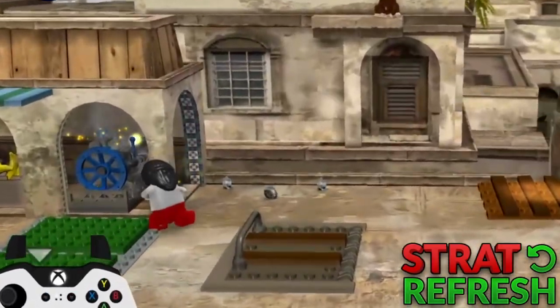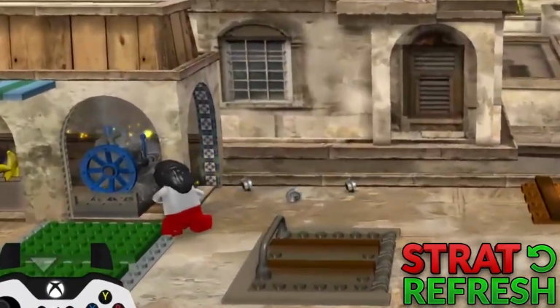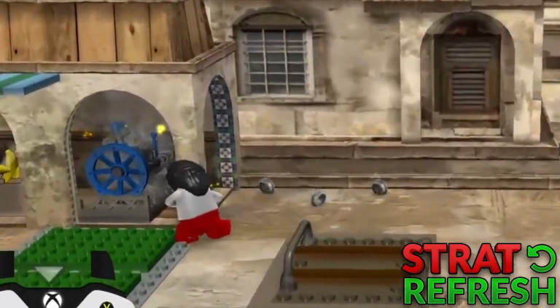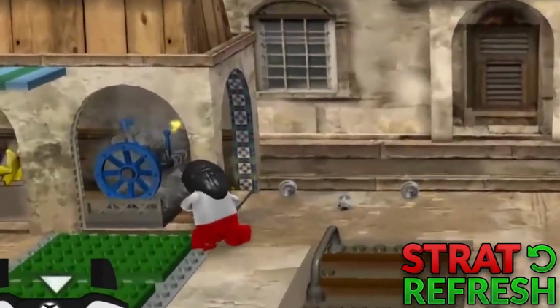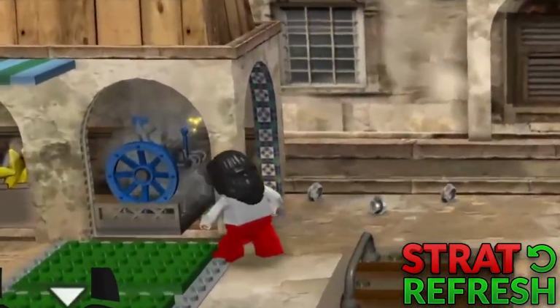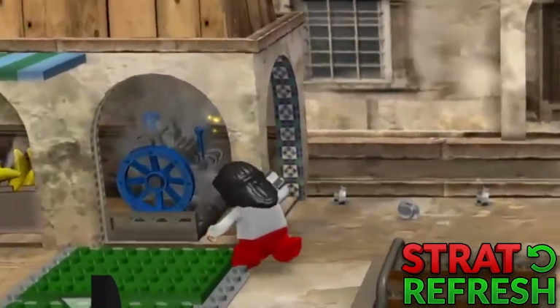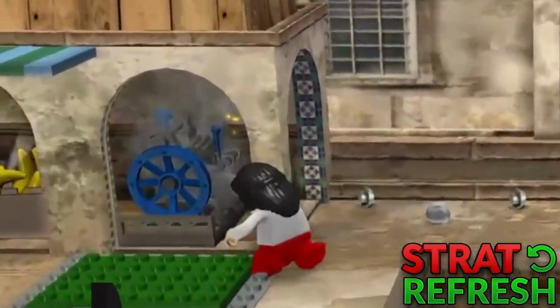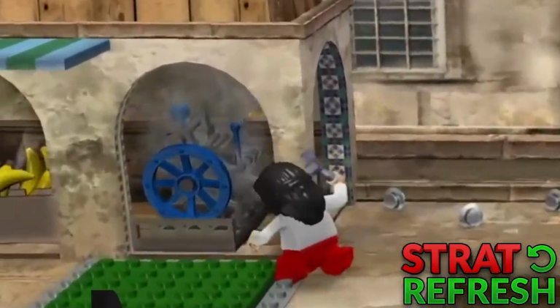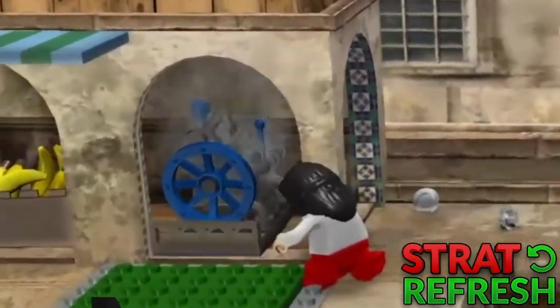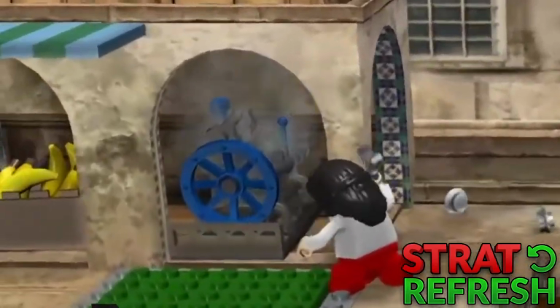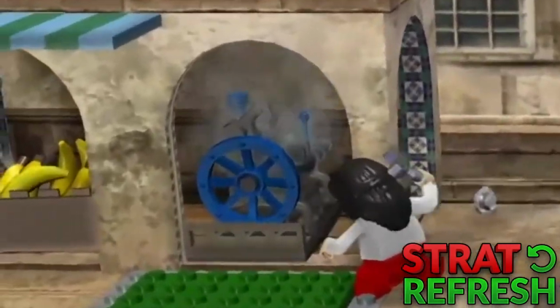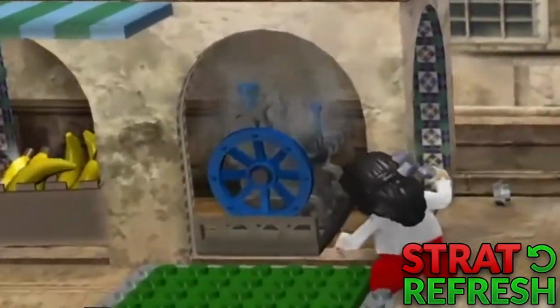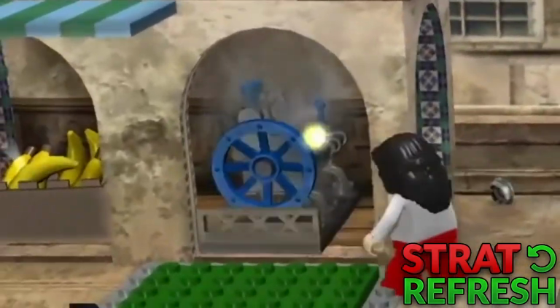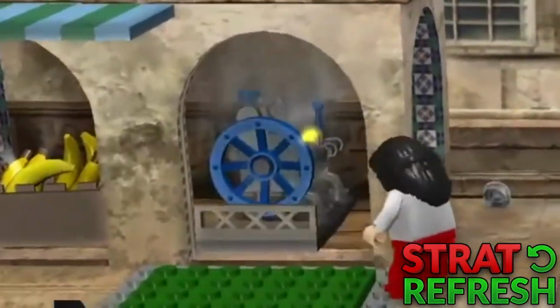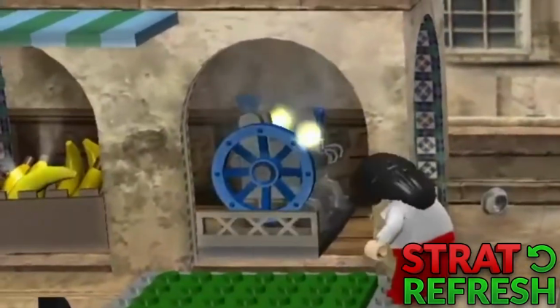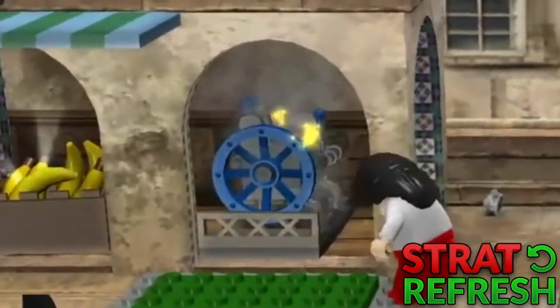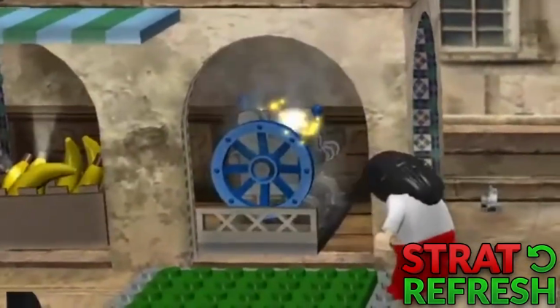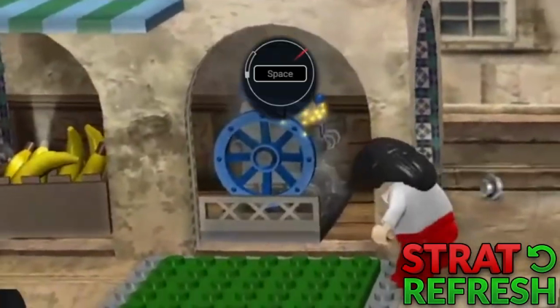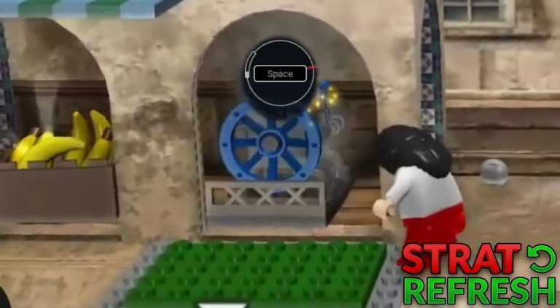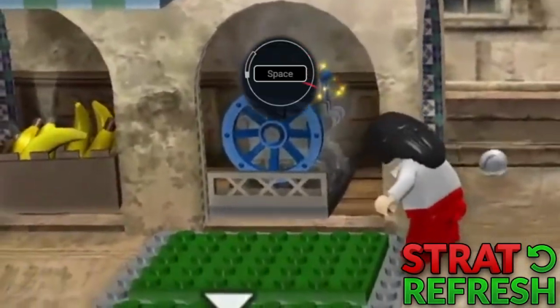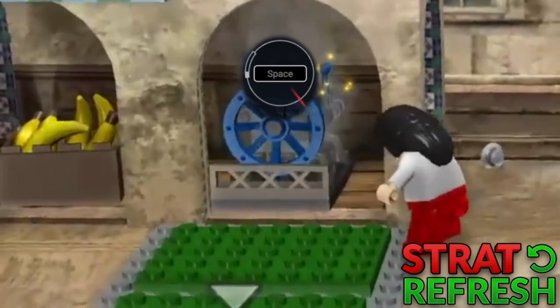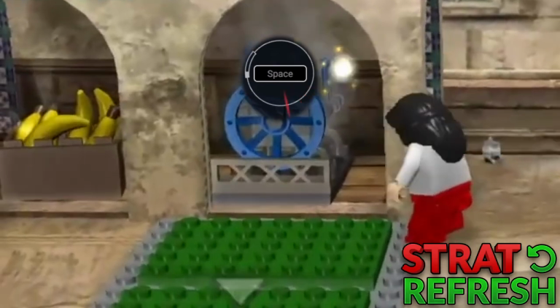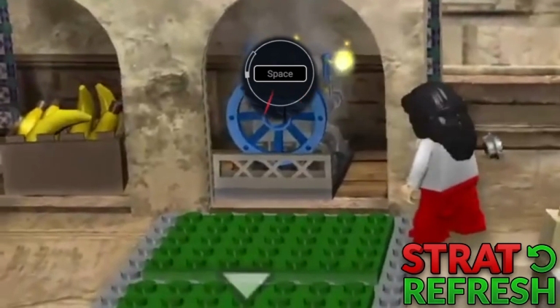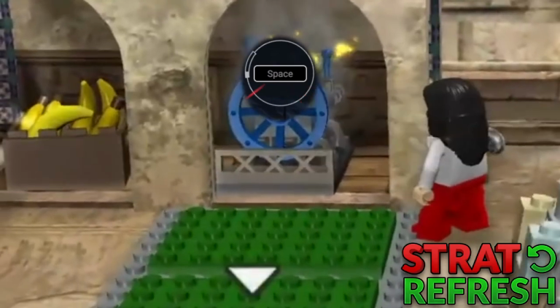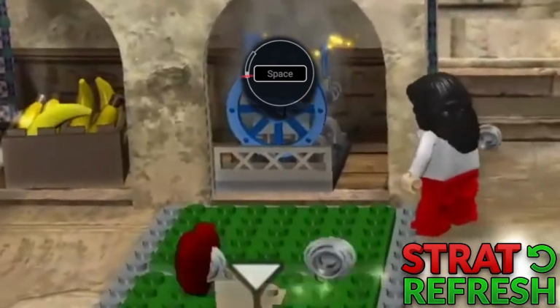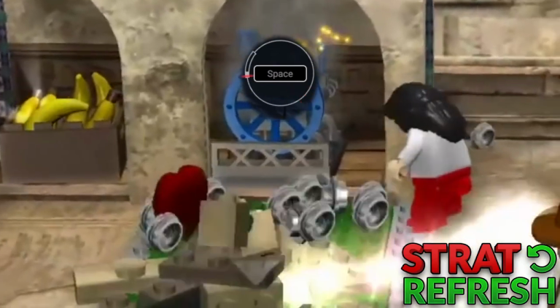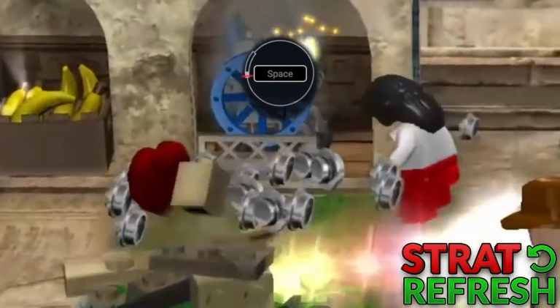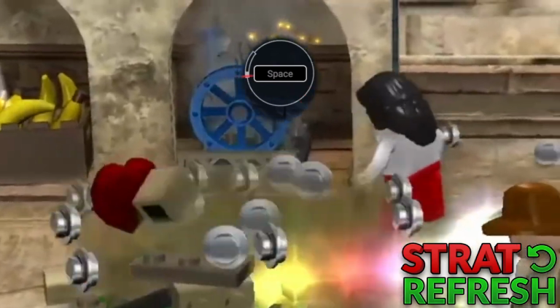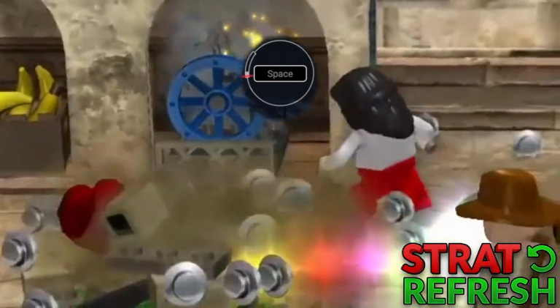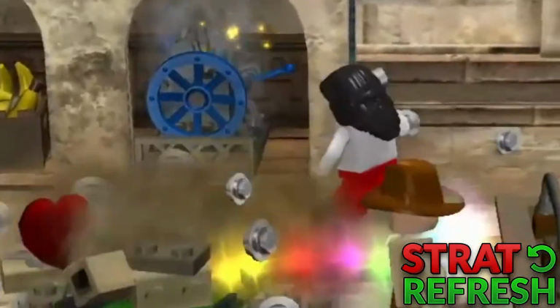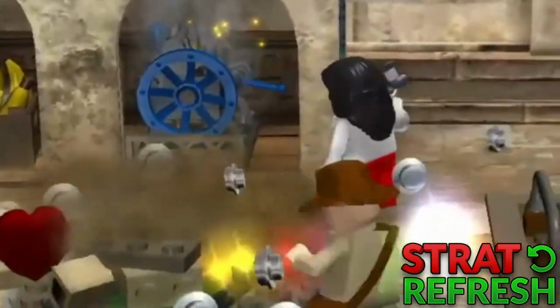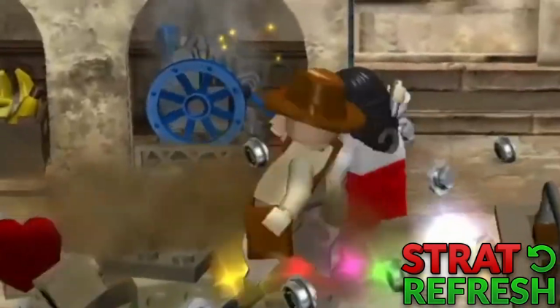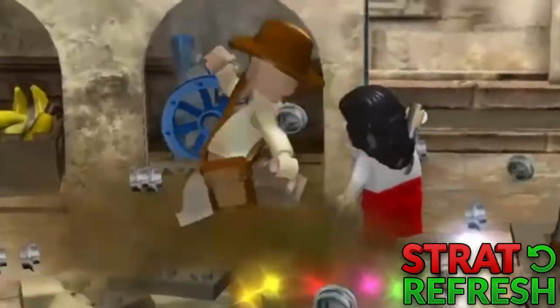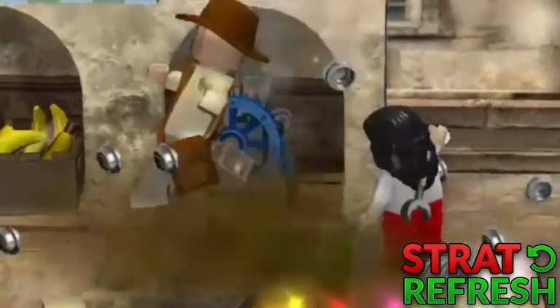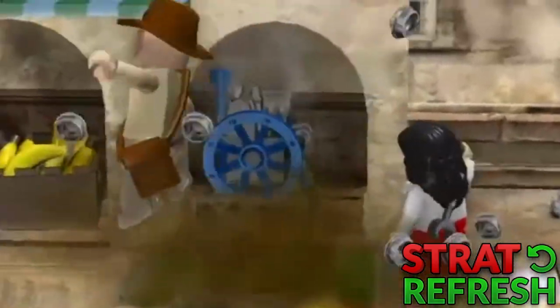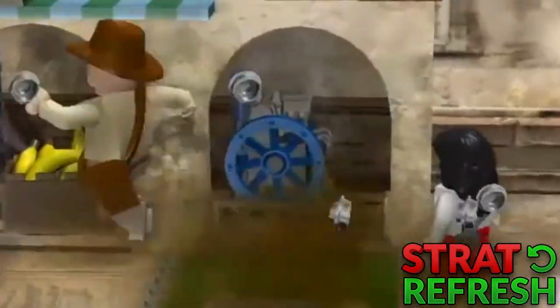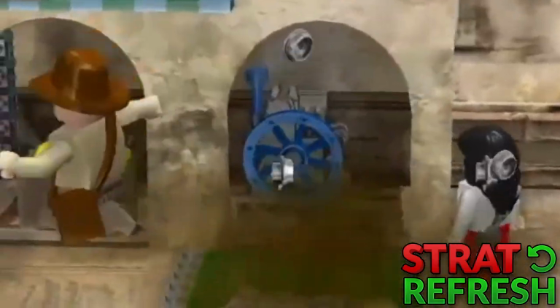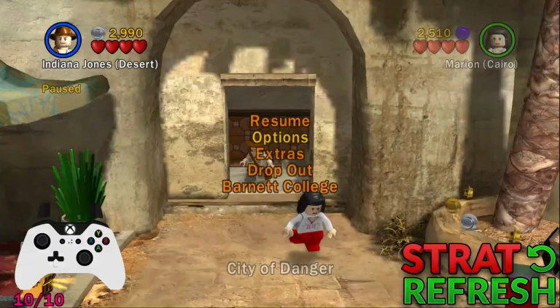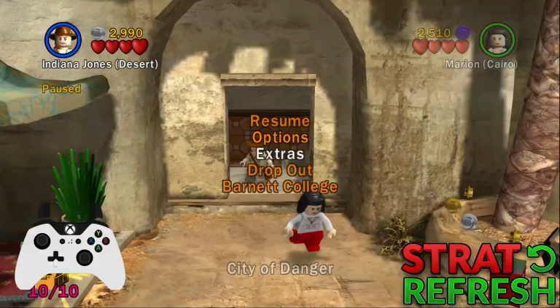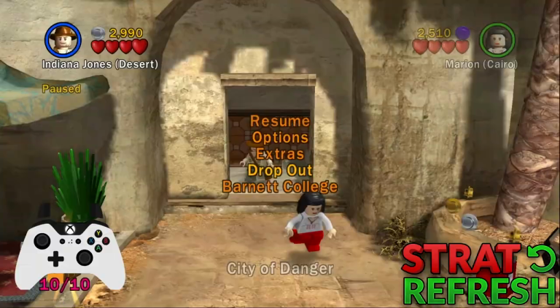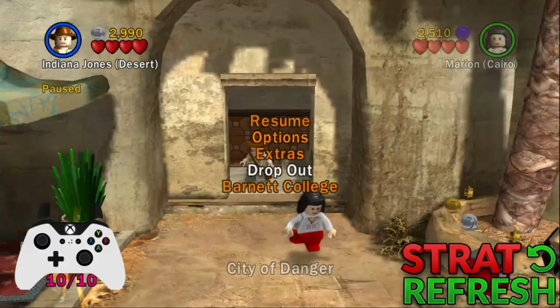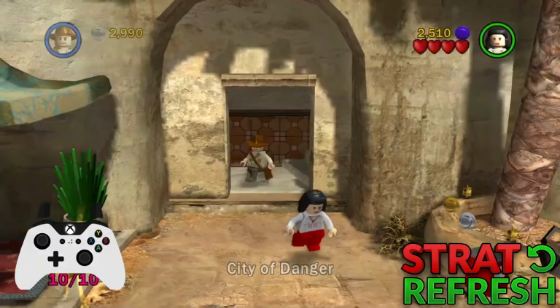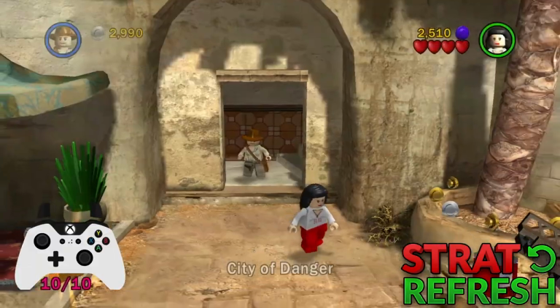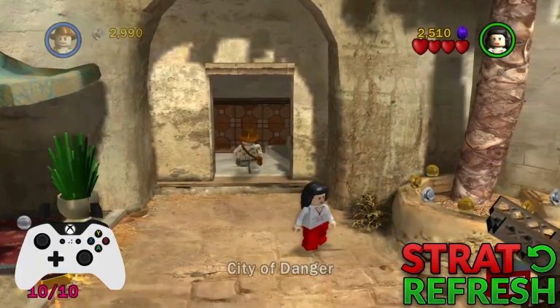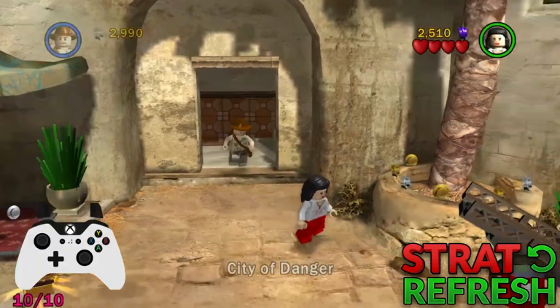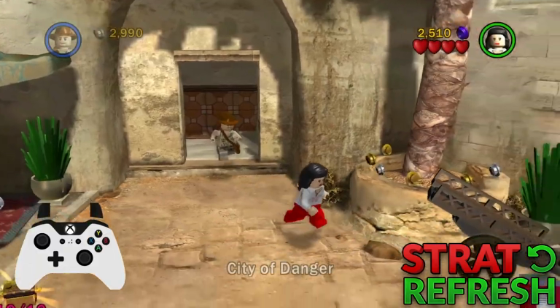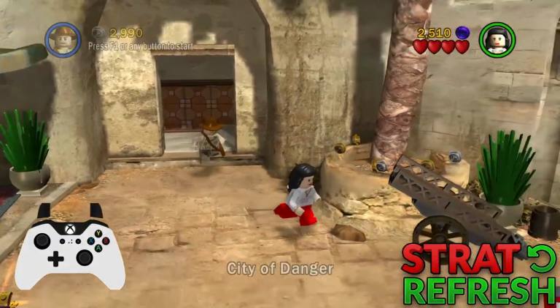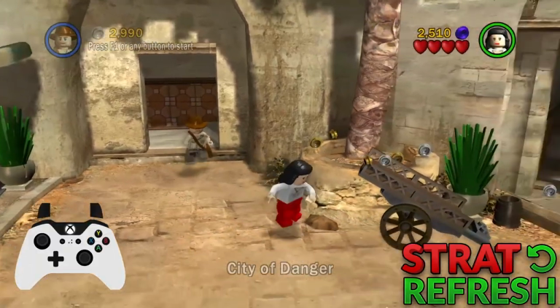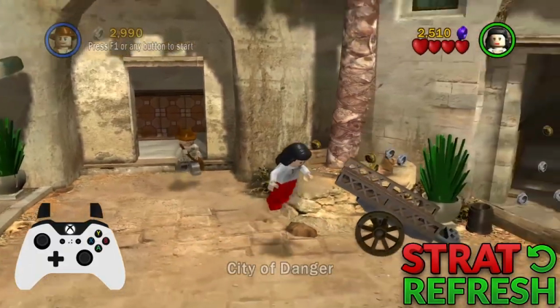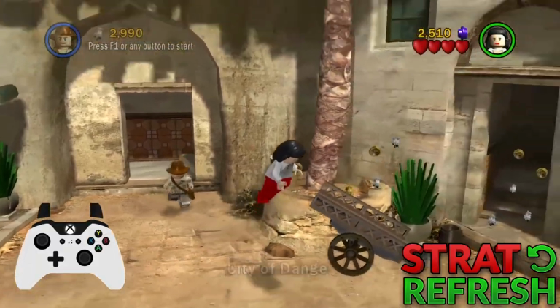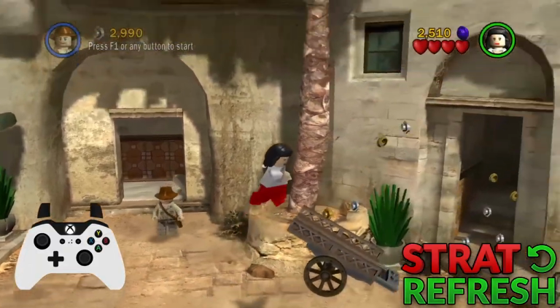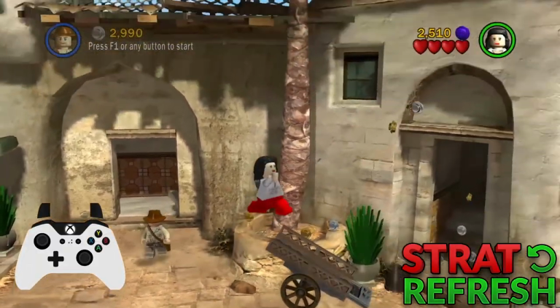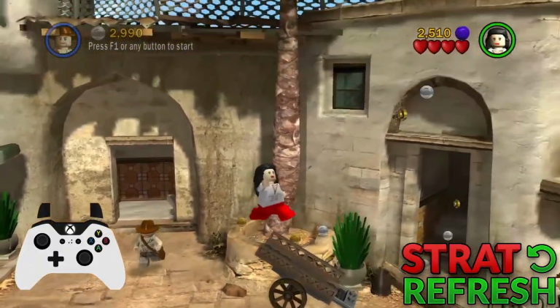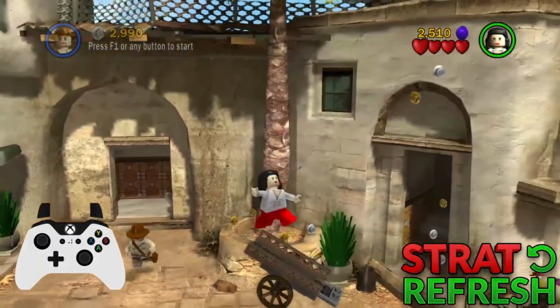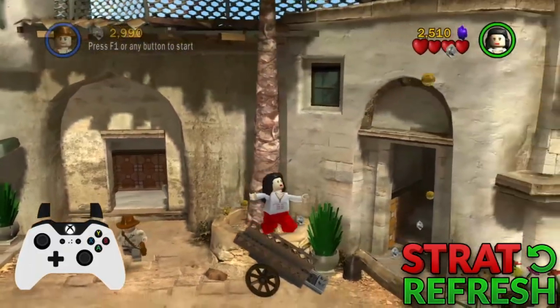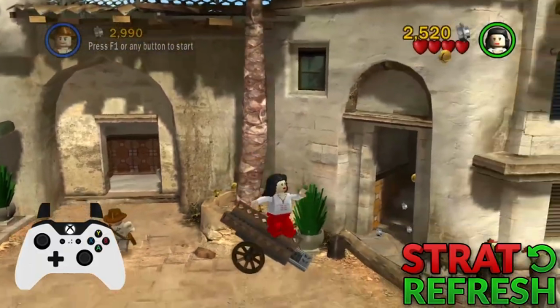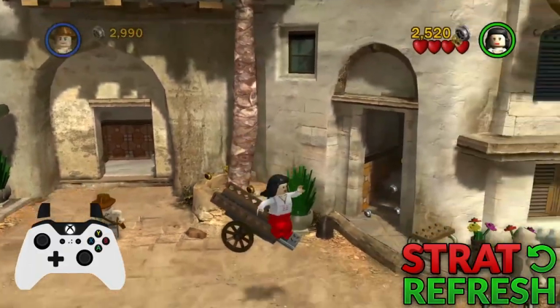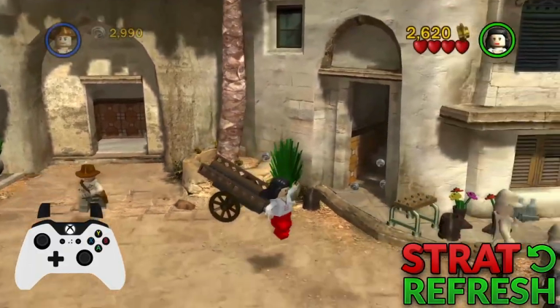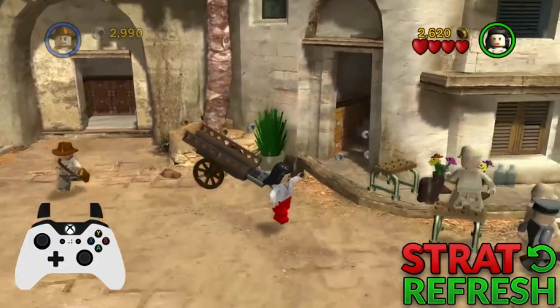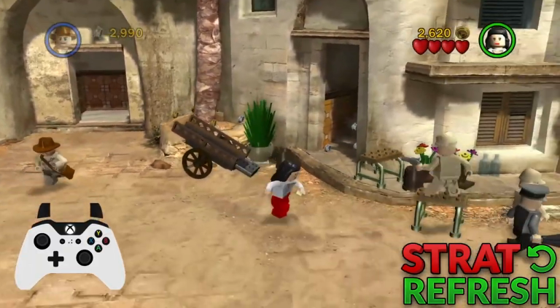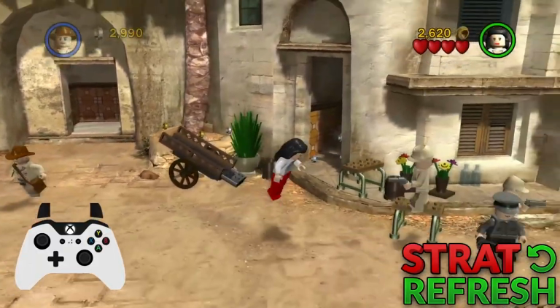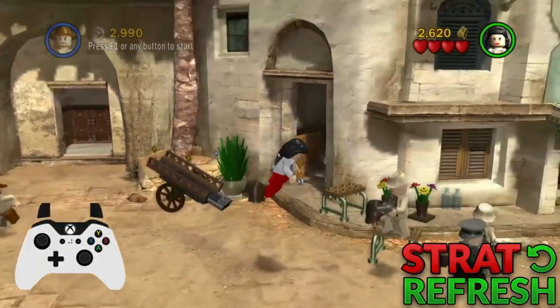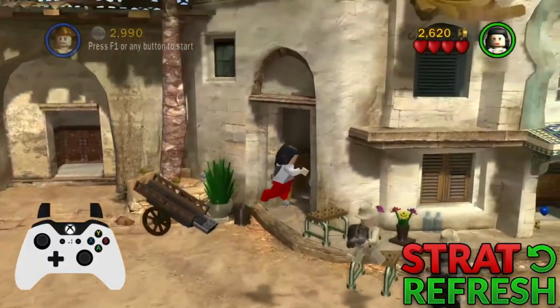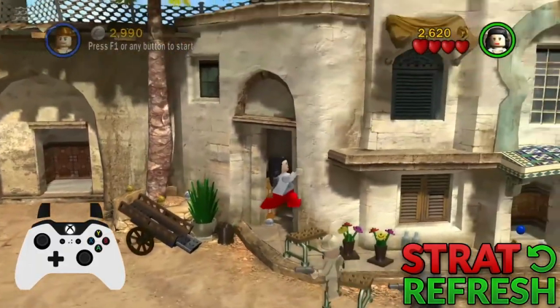The room goes exactly as you'd expect — fix the bridge and grab the box with Indy while Marion gets the wrench from the monkey and fixes the generator. That leads us to the final room. Drop out Indy right at the start, then run all the way to the end with Marion until you get to the final gate.